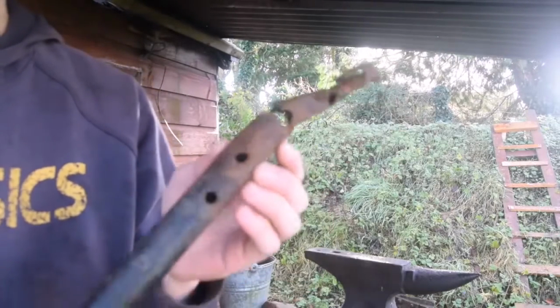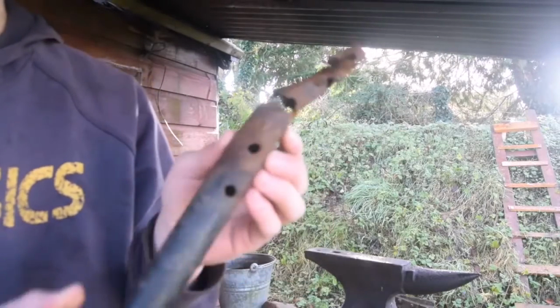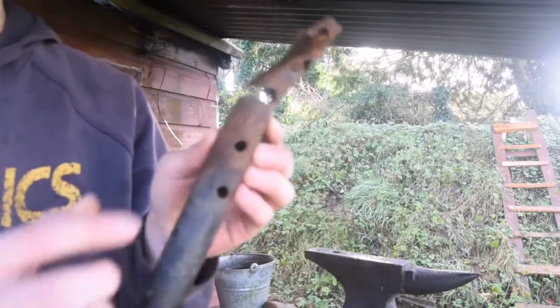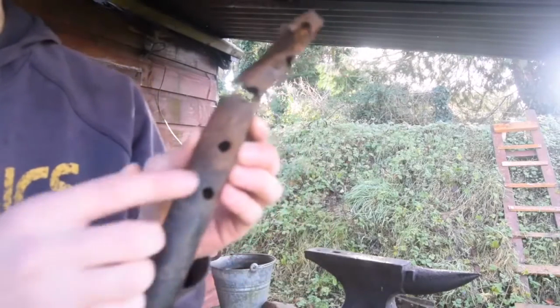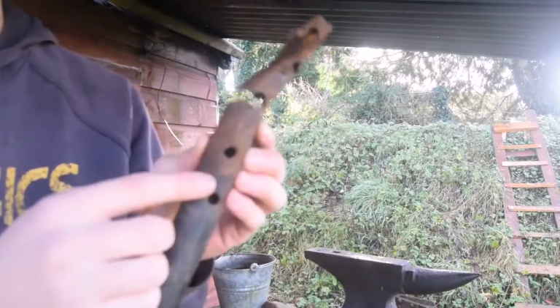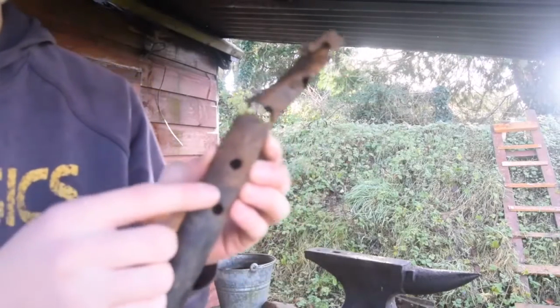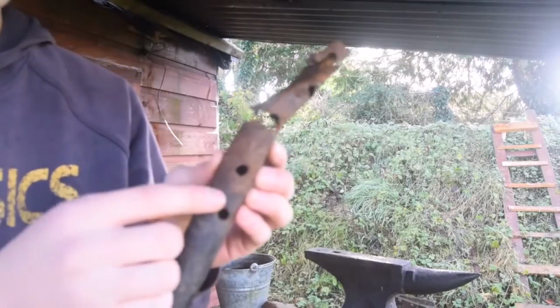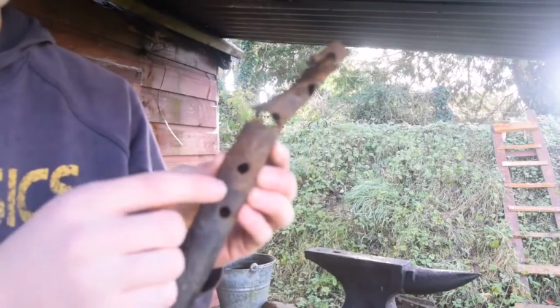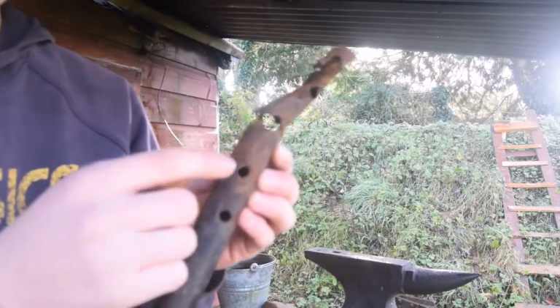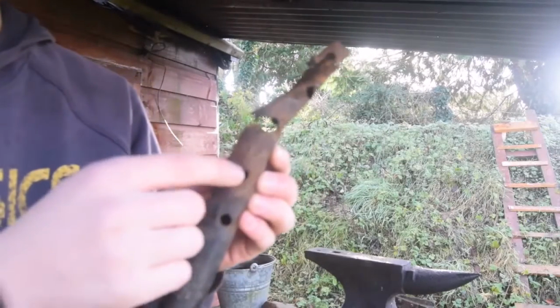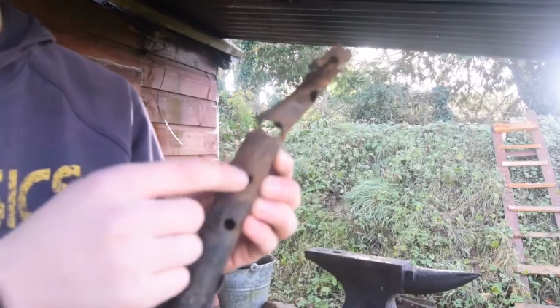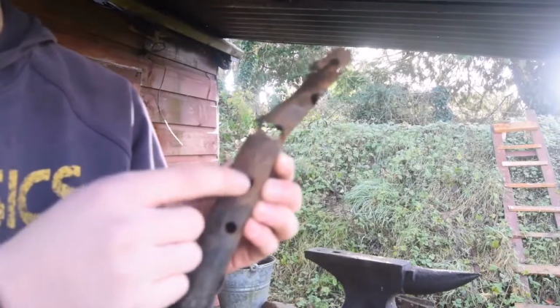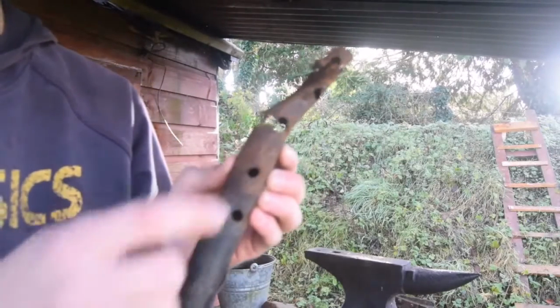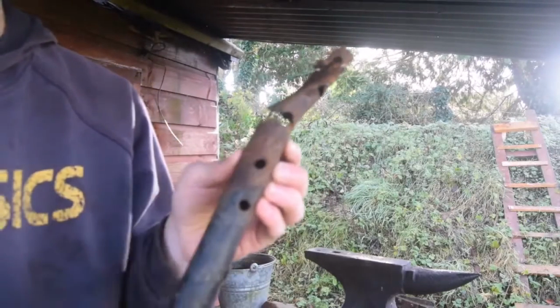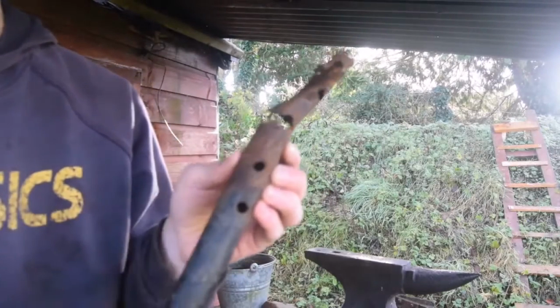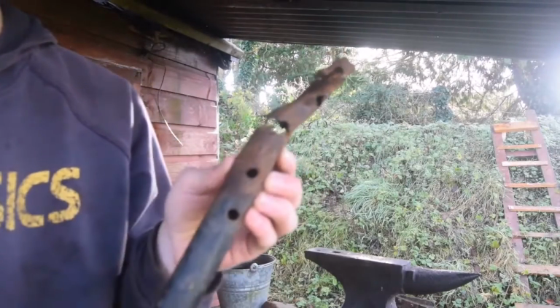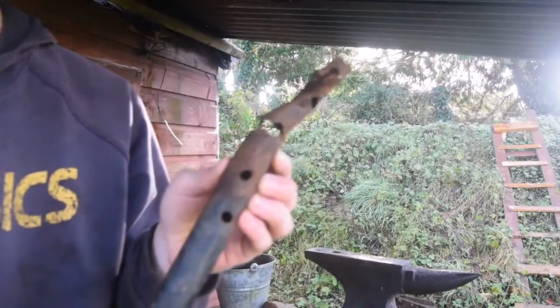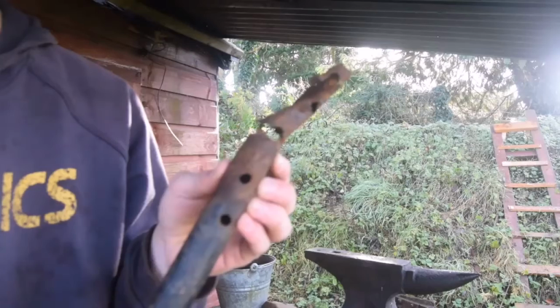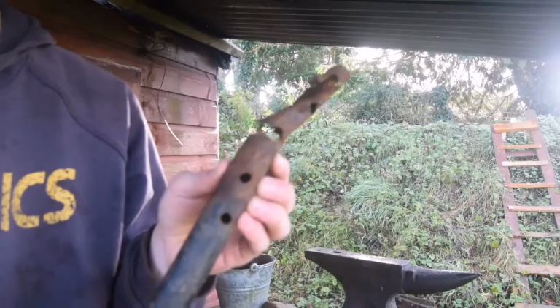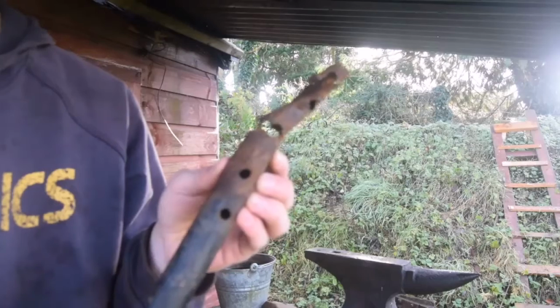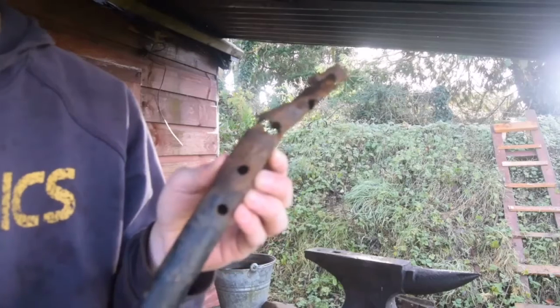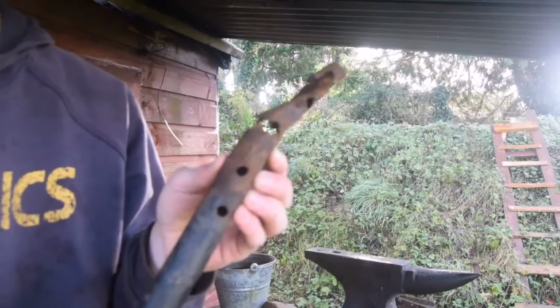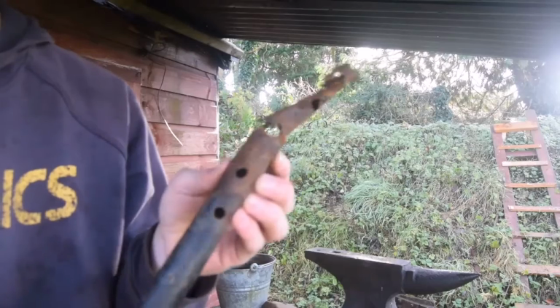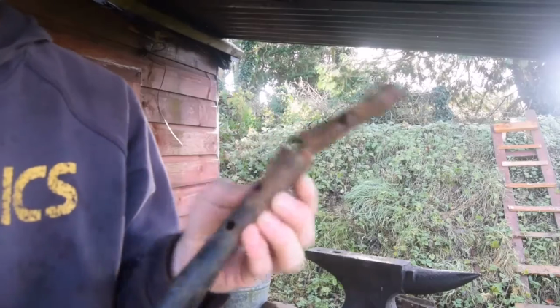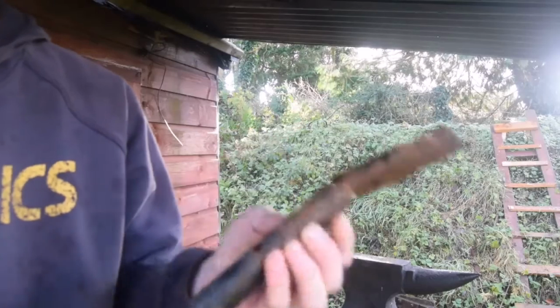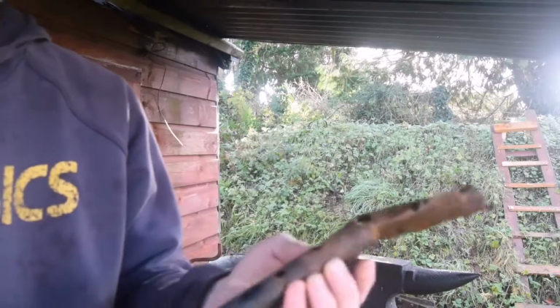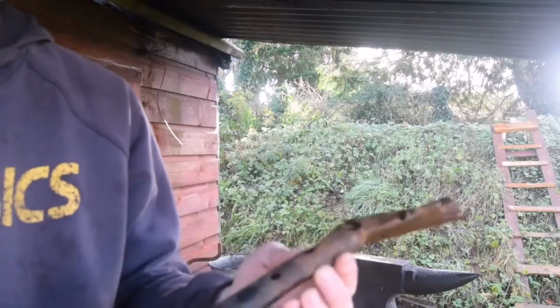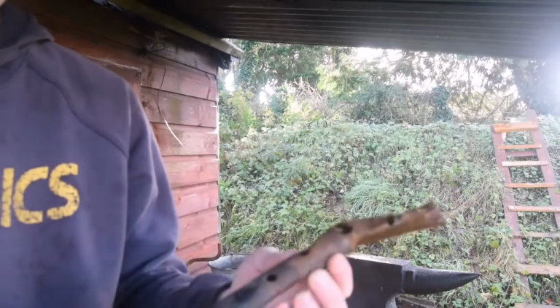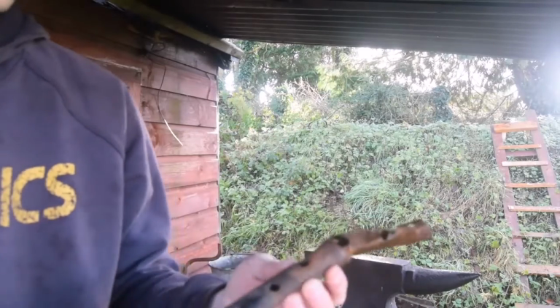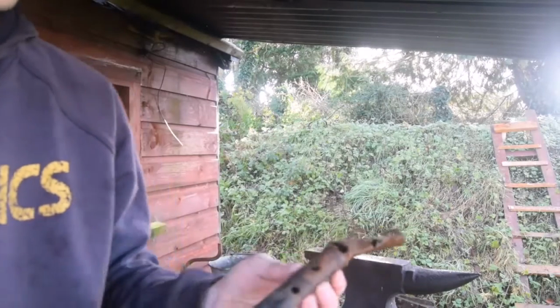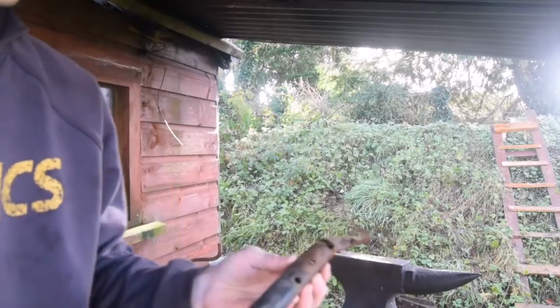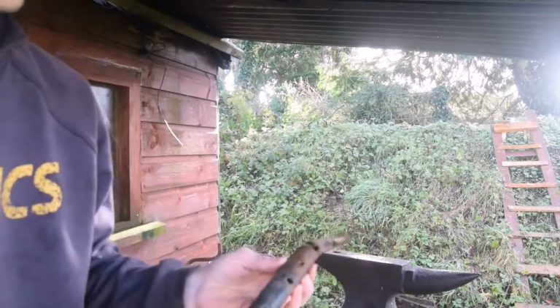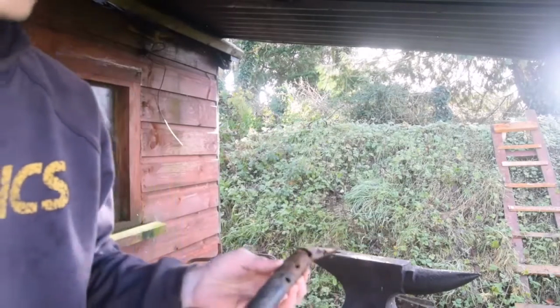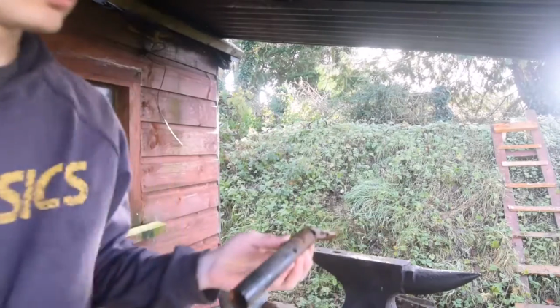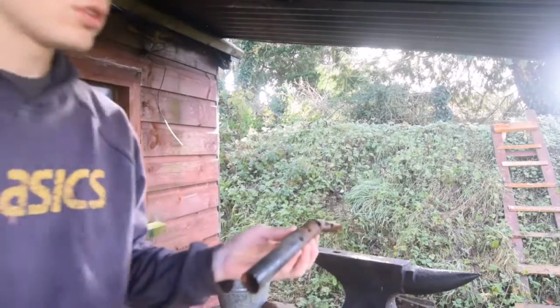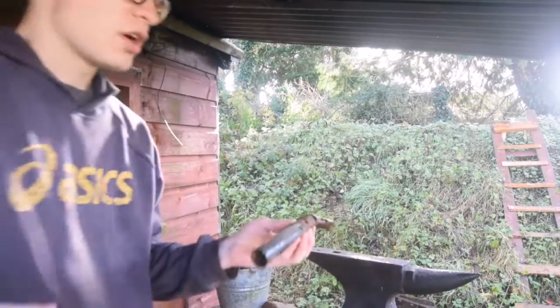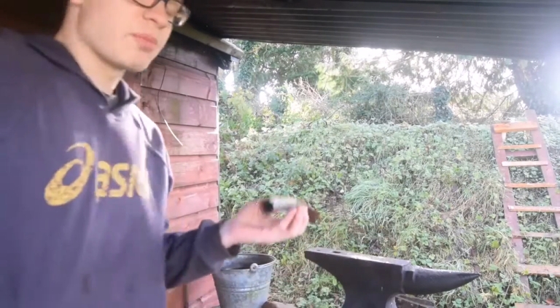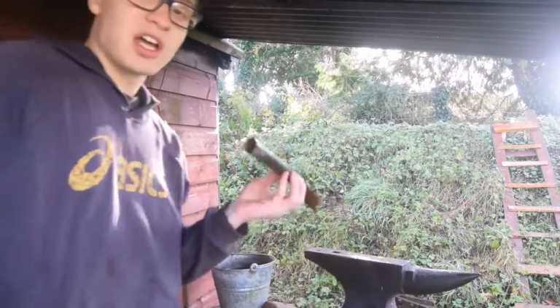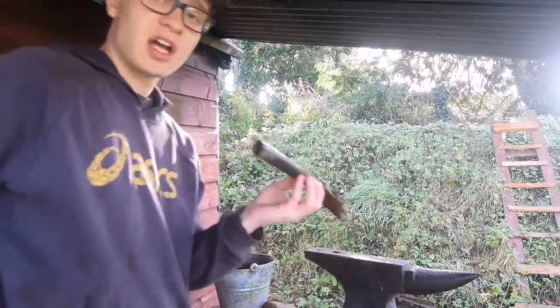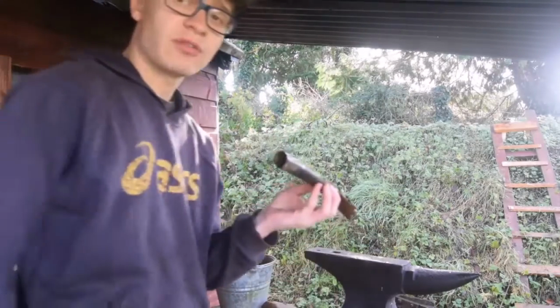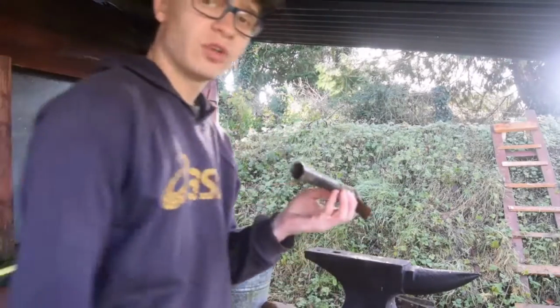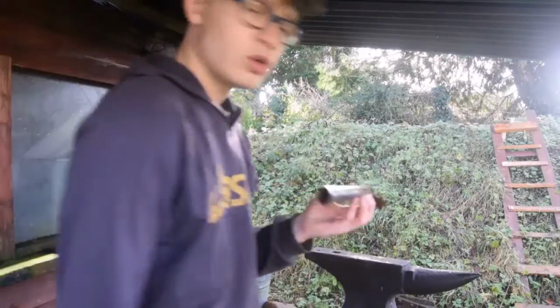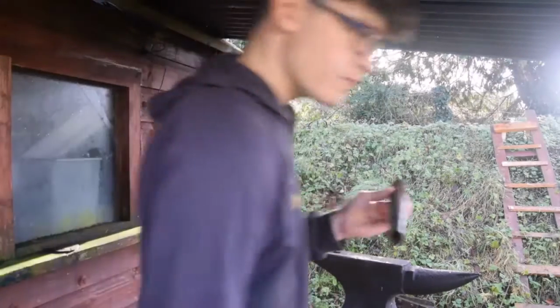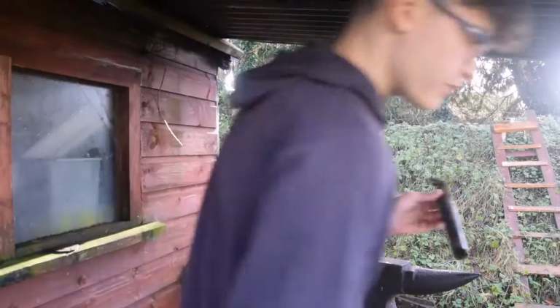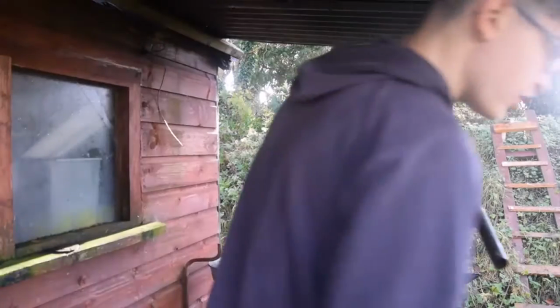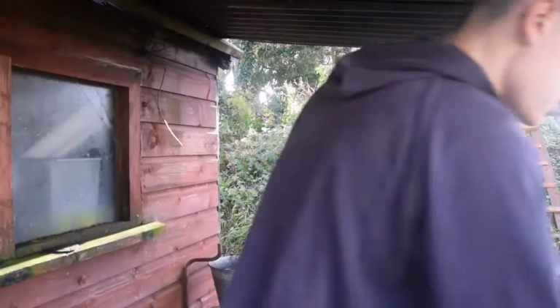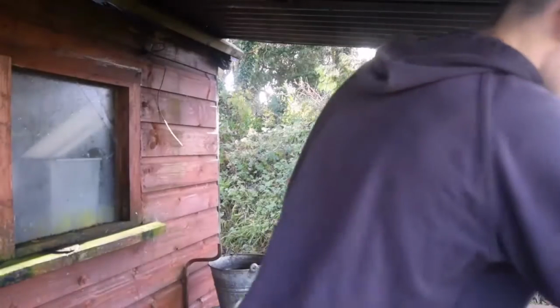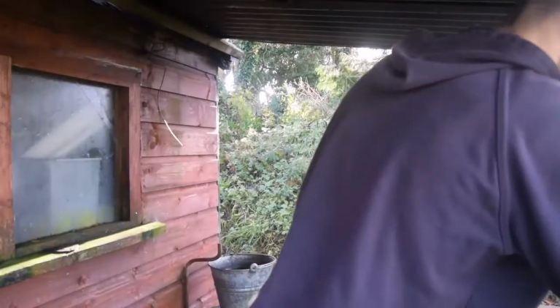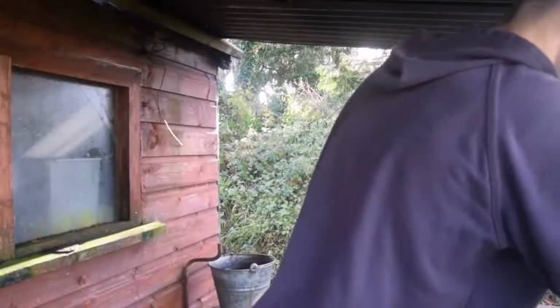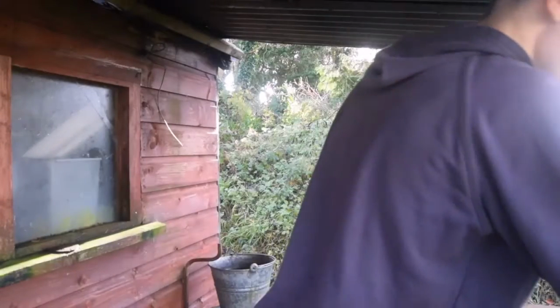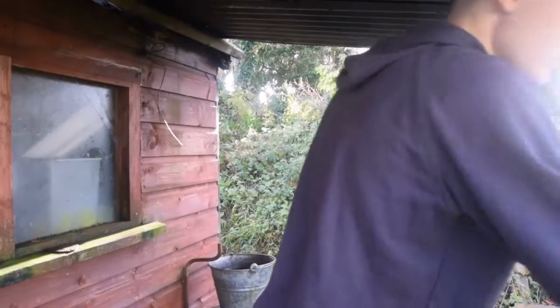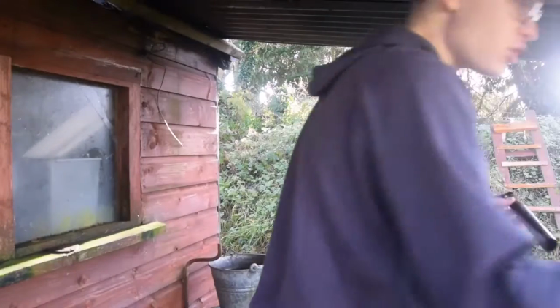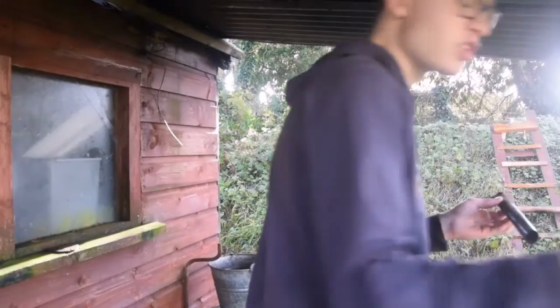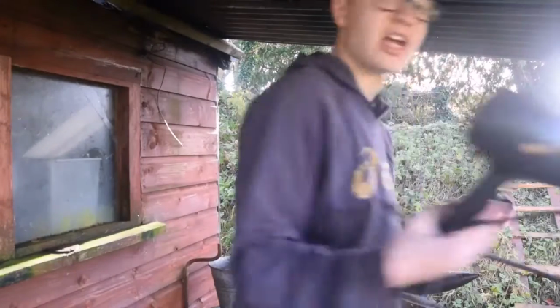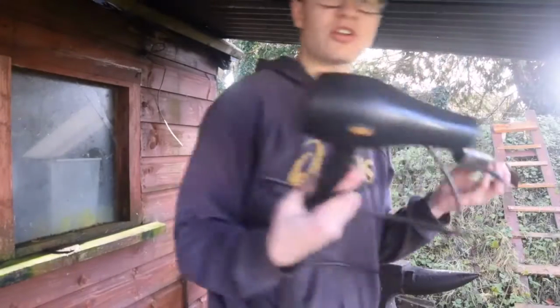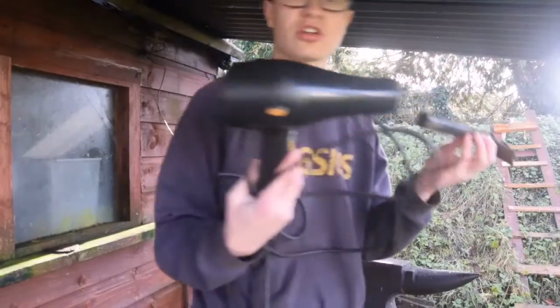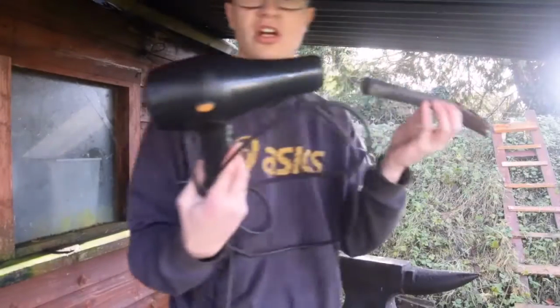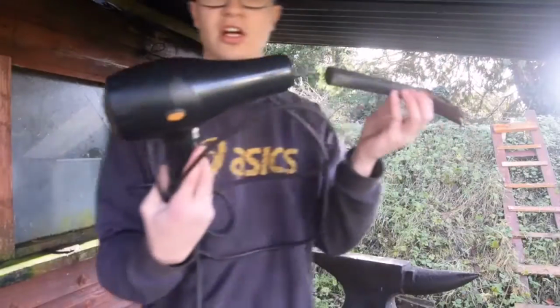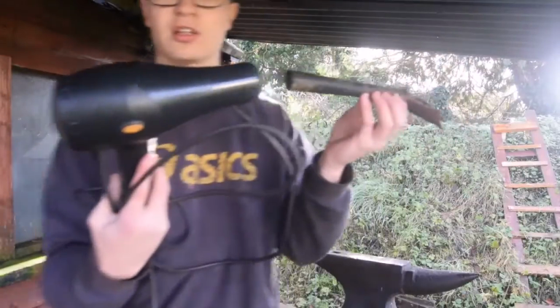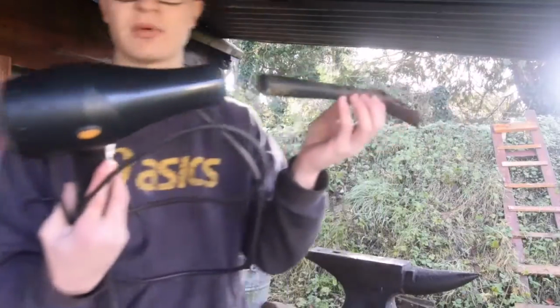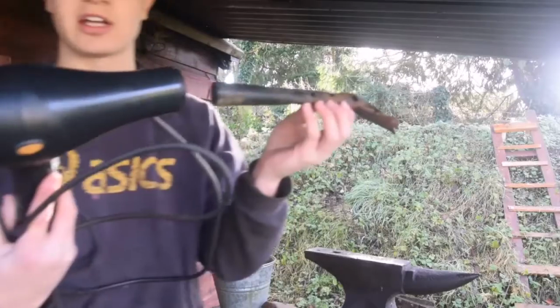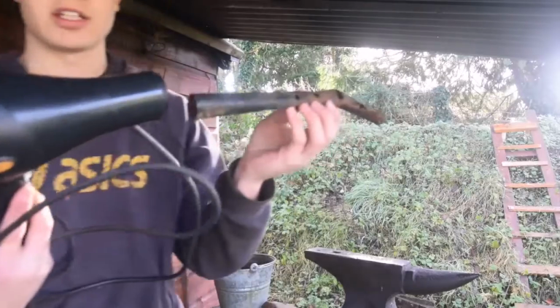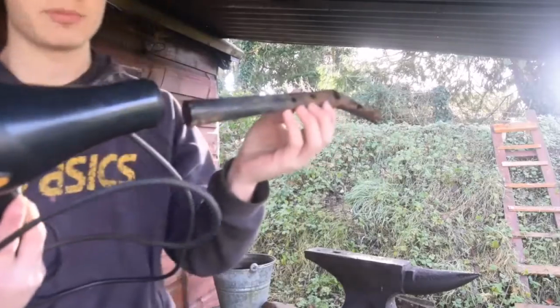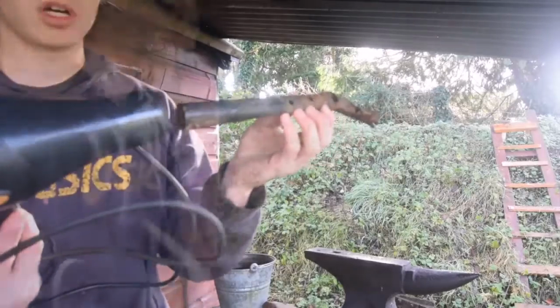I drilled holes in this pipe here and then my airflow, very simple, is just a hairdryer at the back of this pipe.